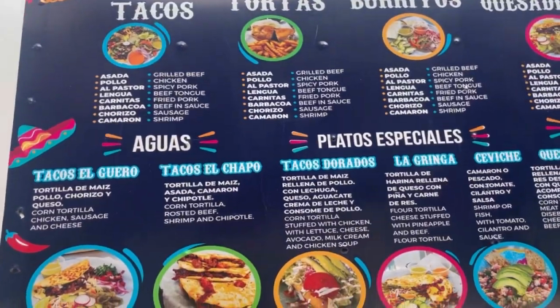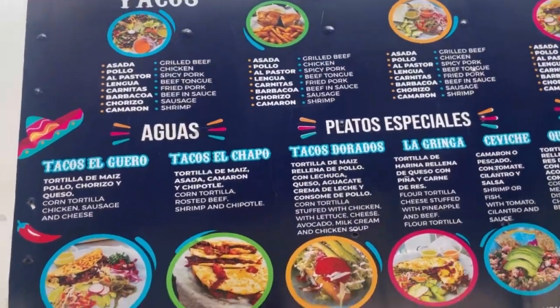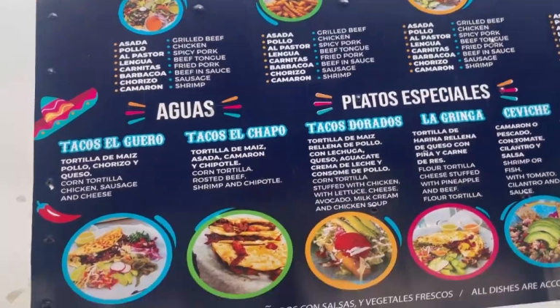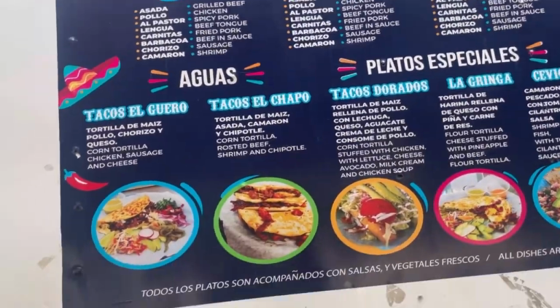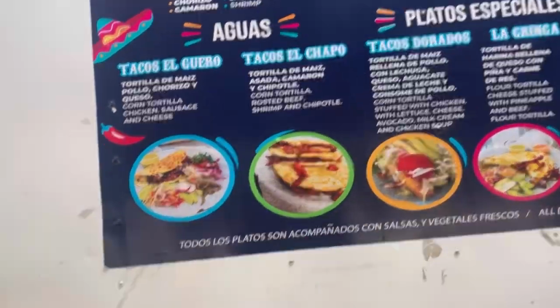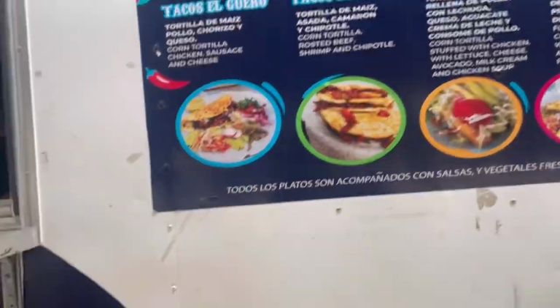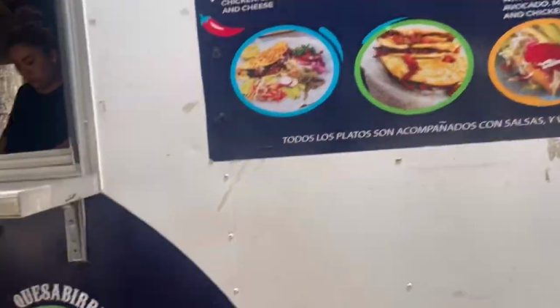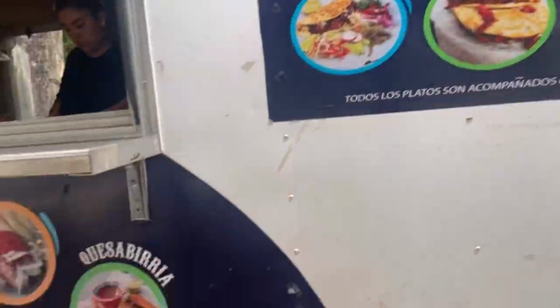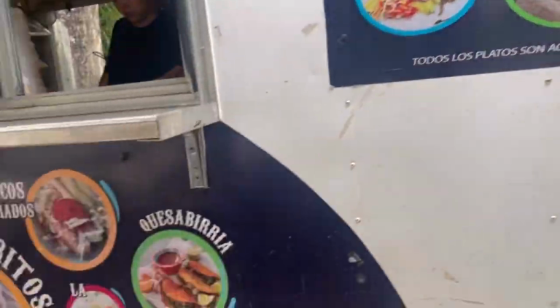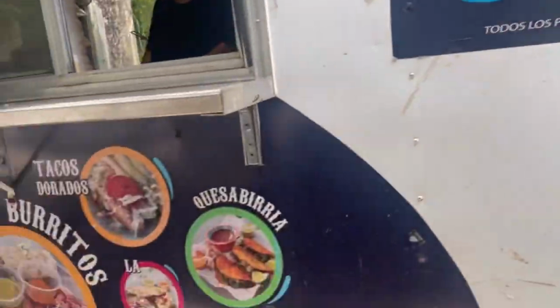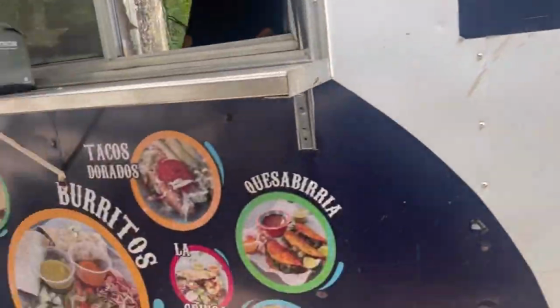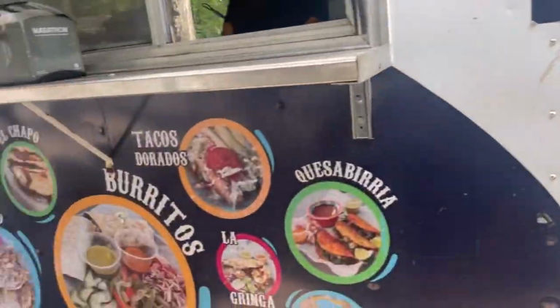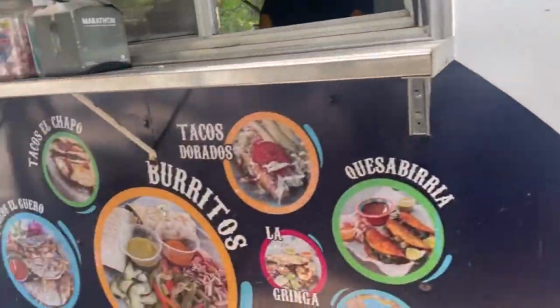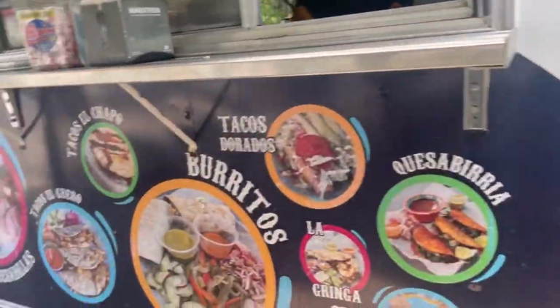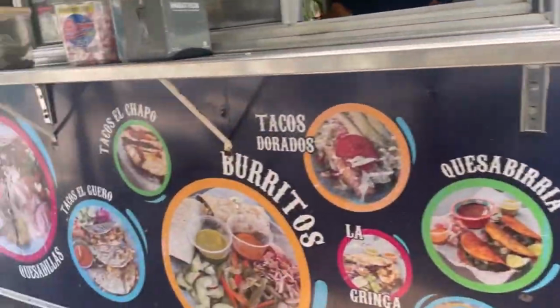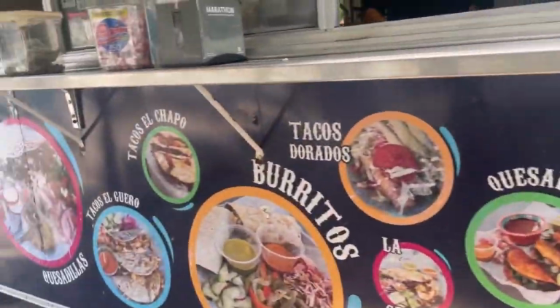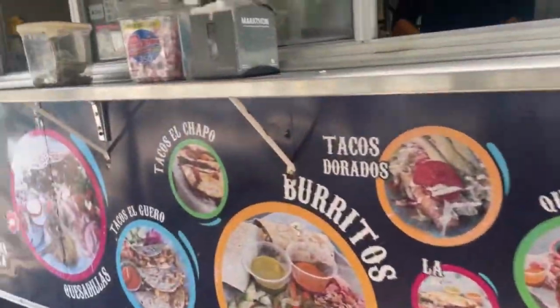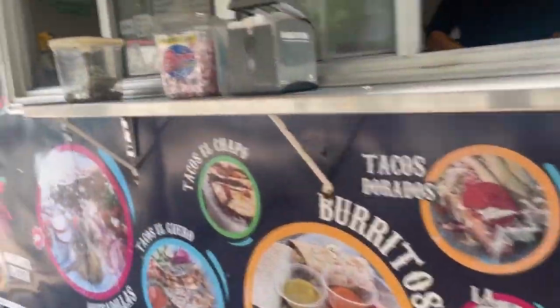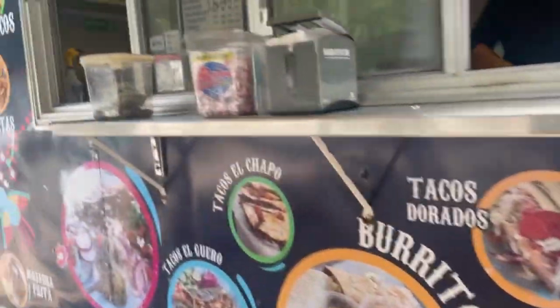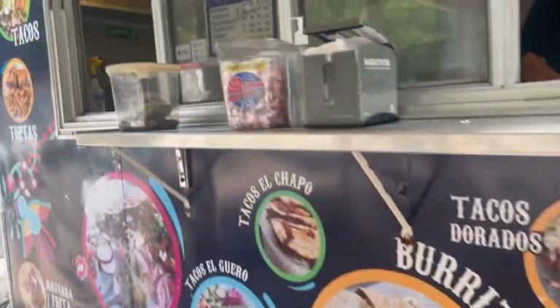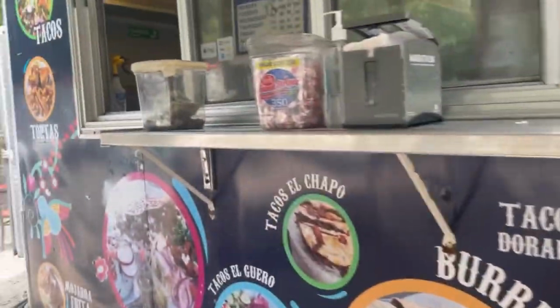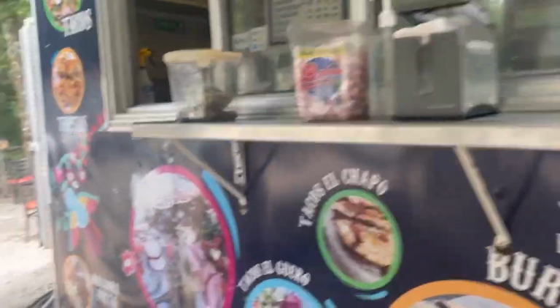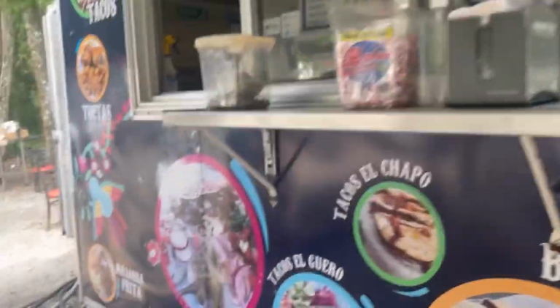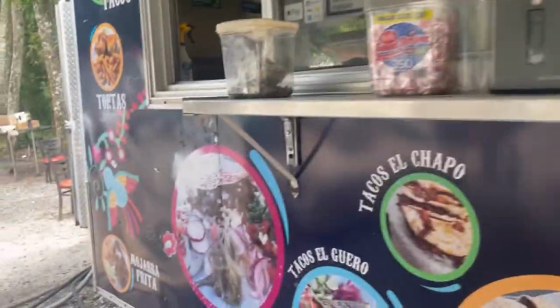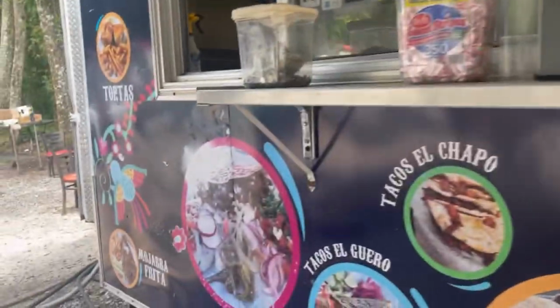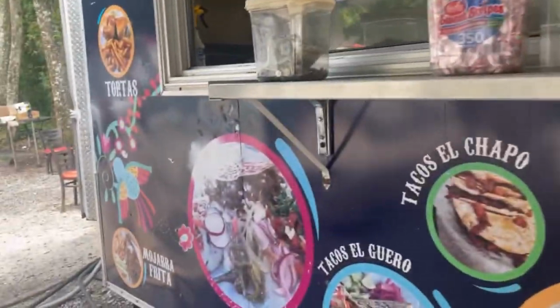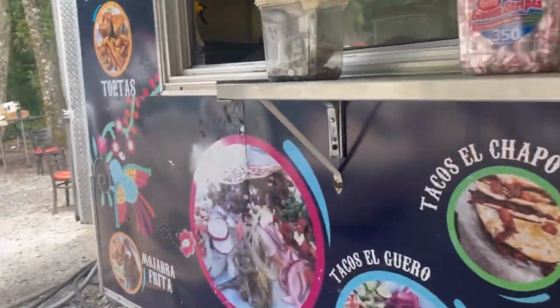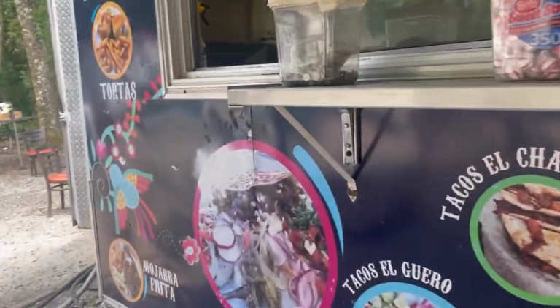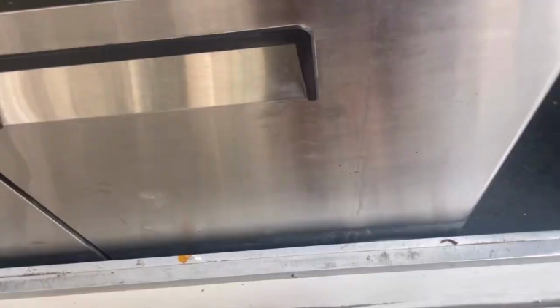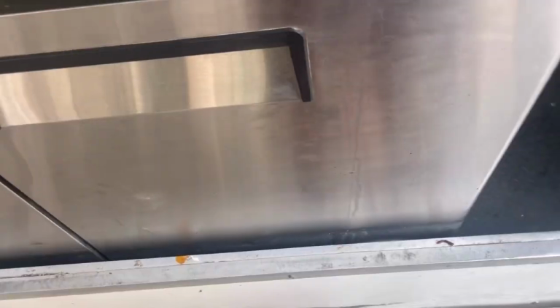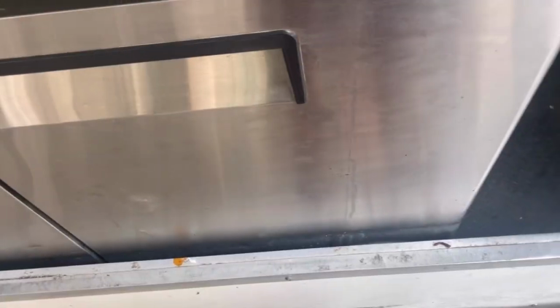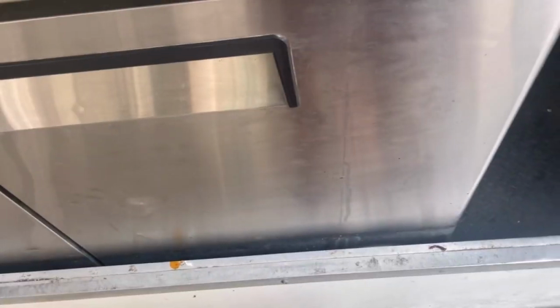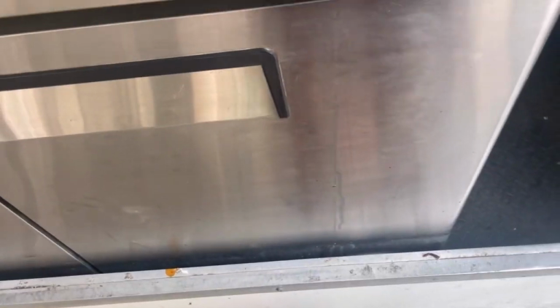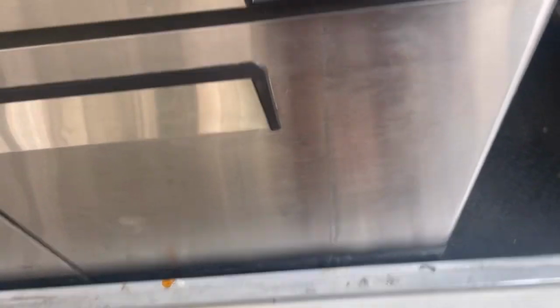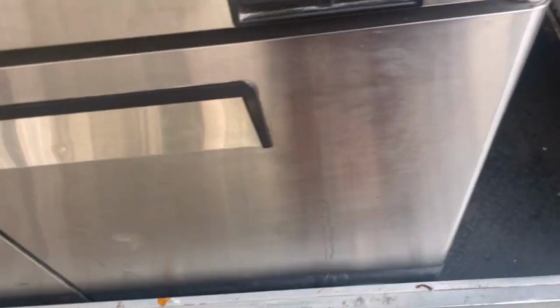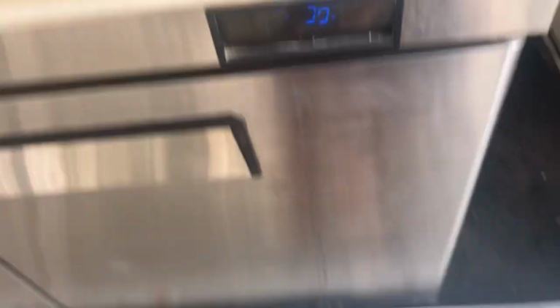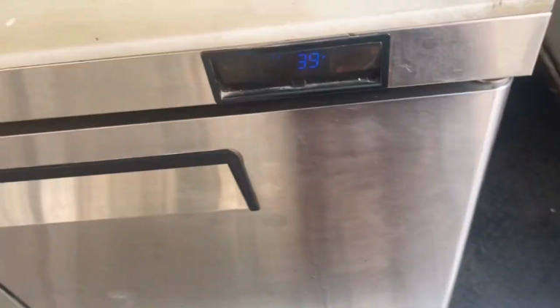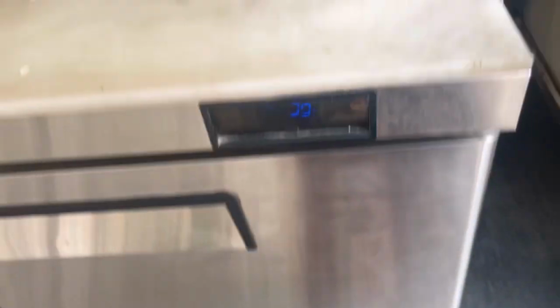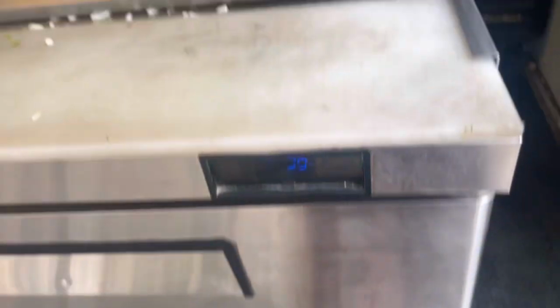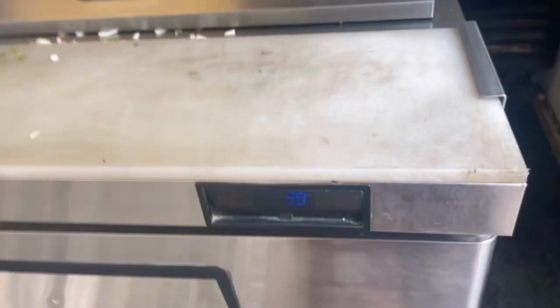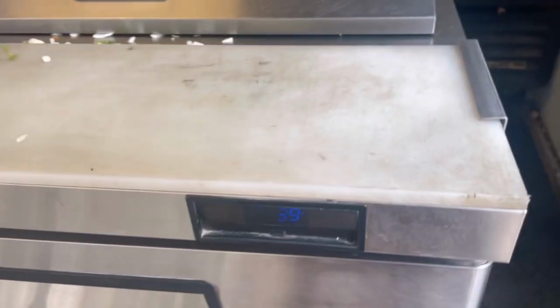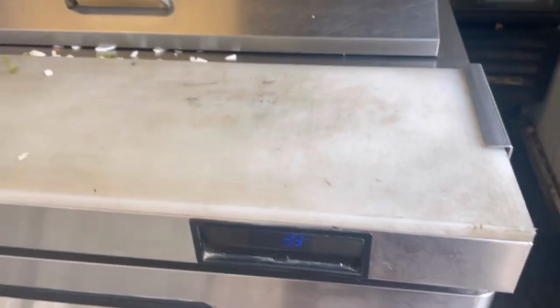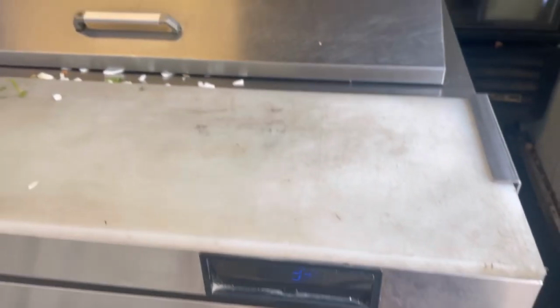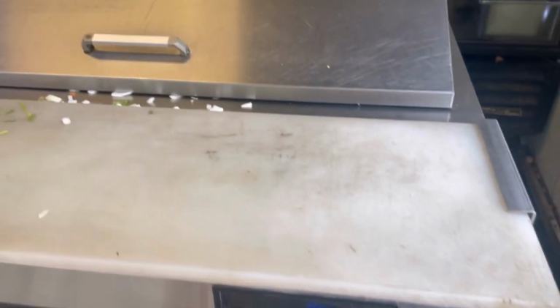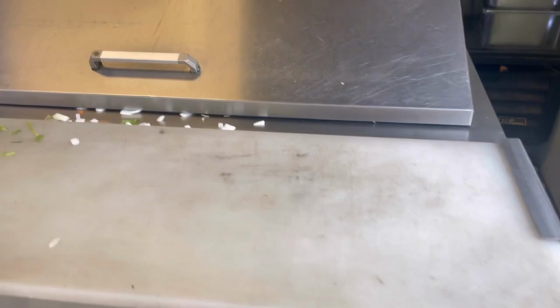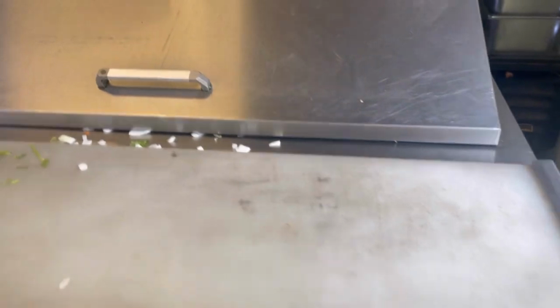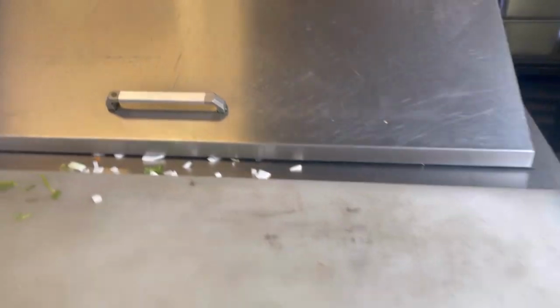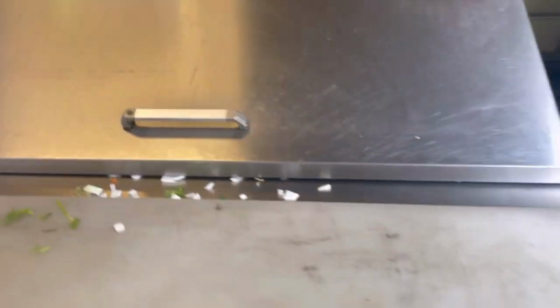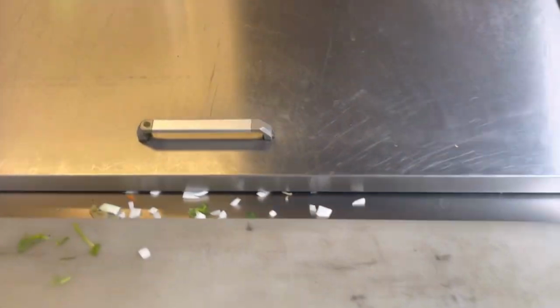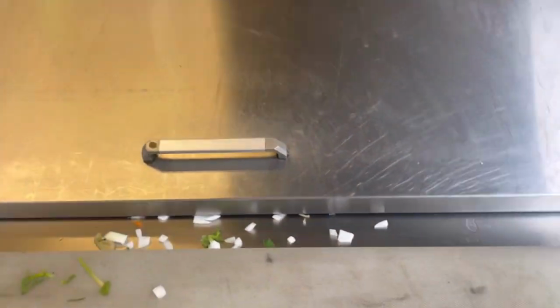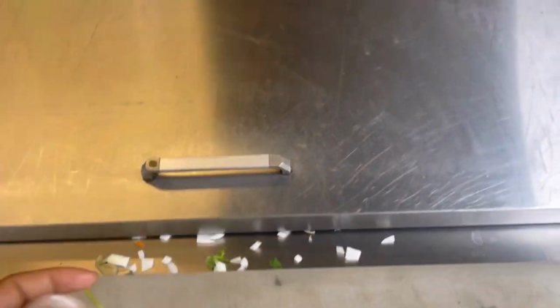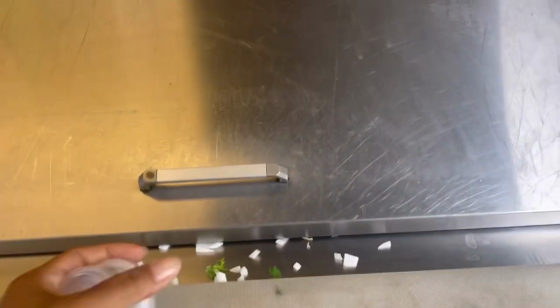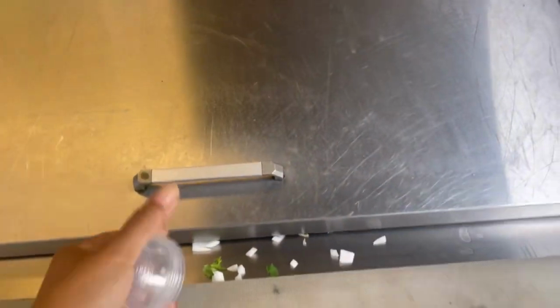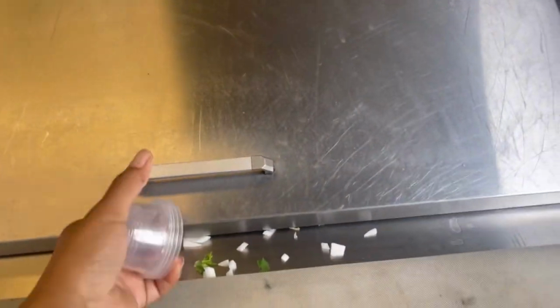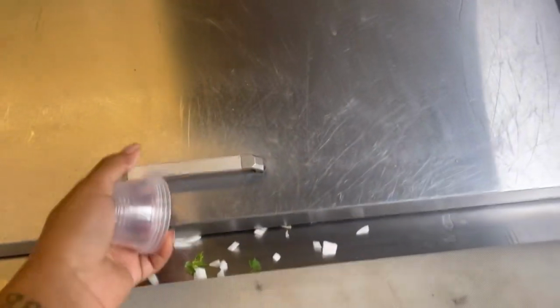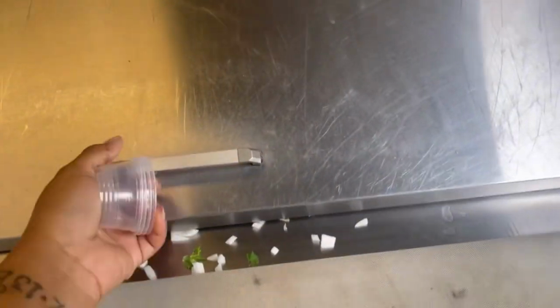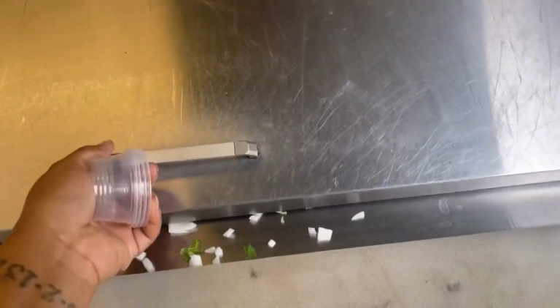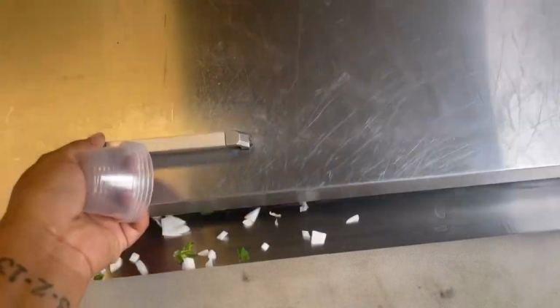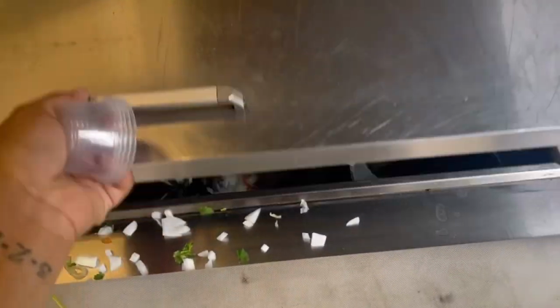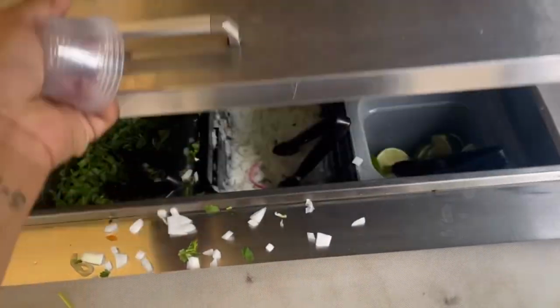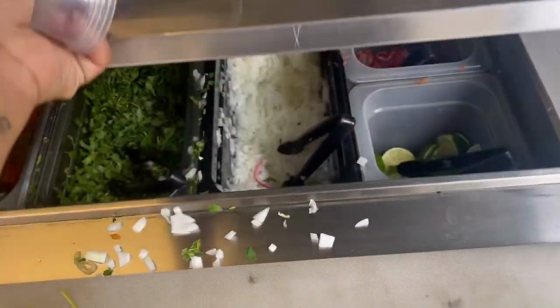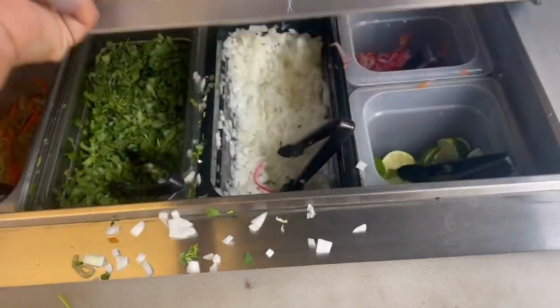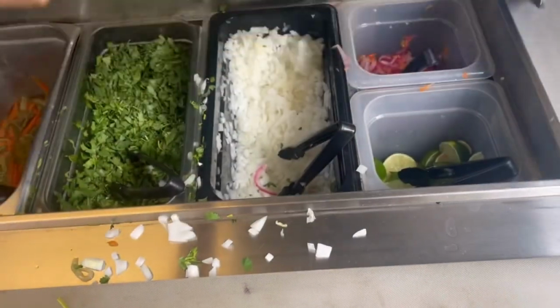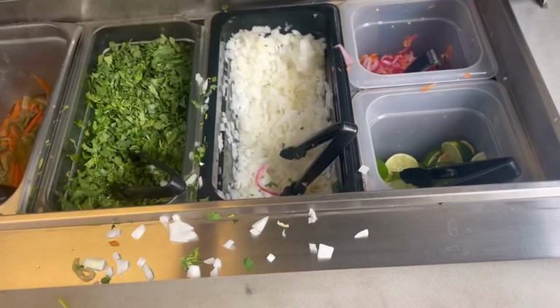Hey y'all, welcome back to my channel! So today I went and got some tacos — super good tacos, y'all.